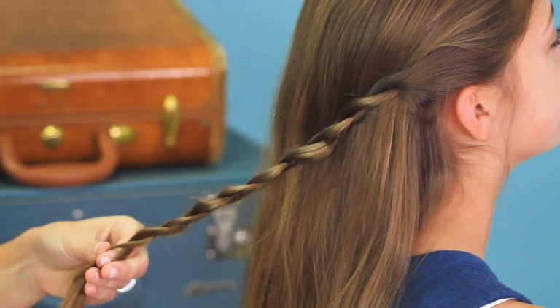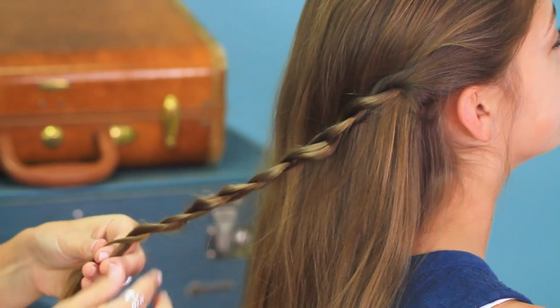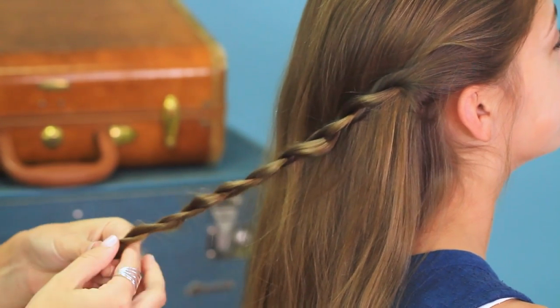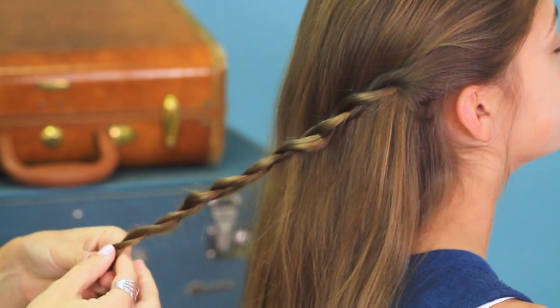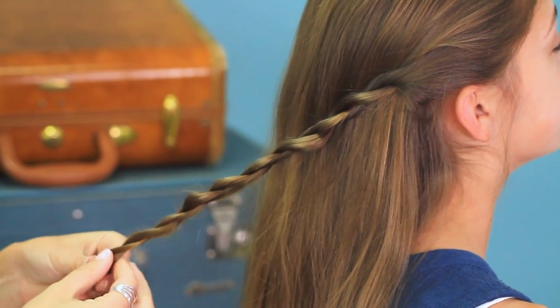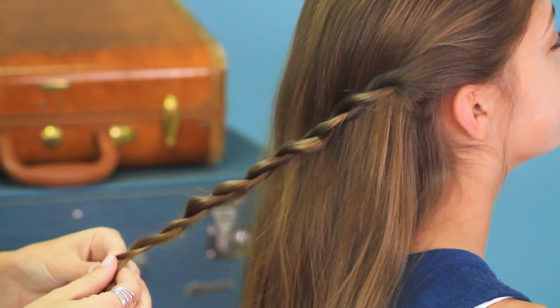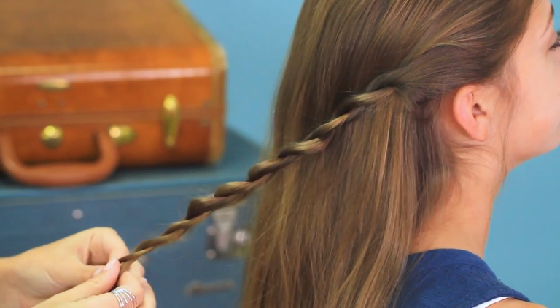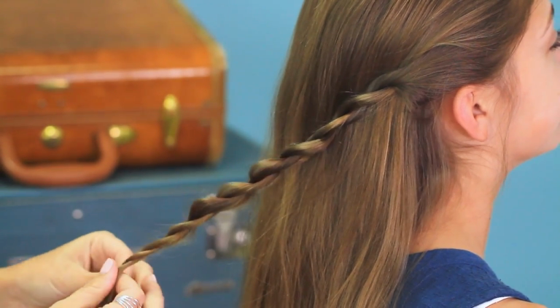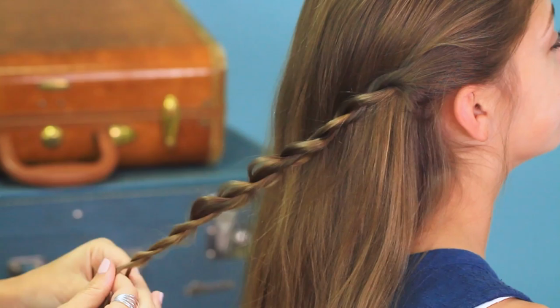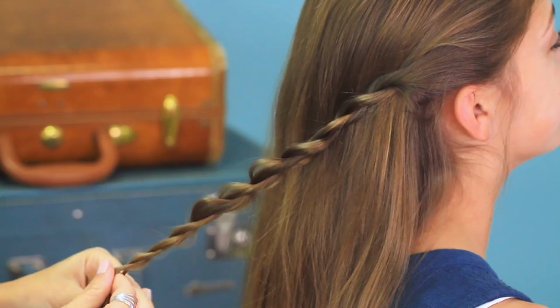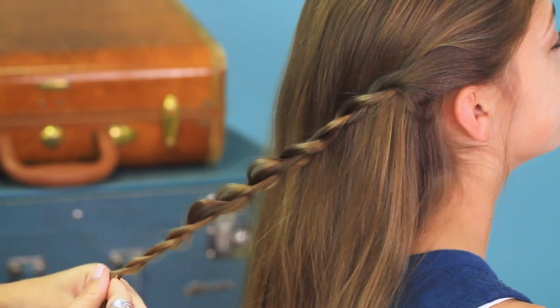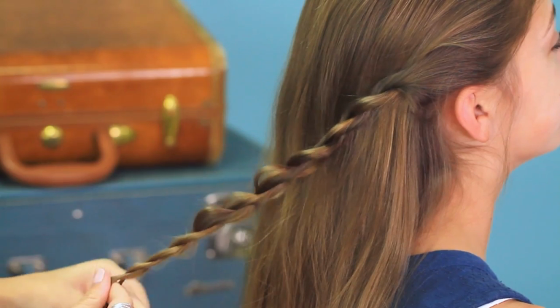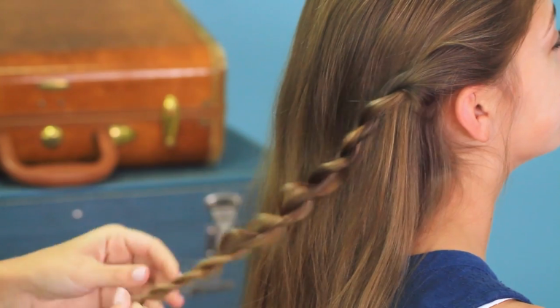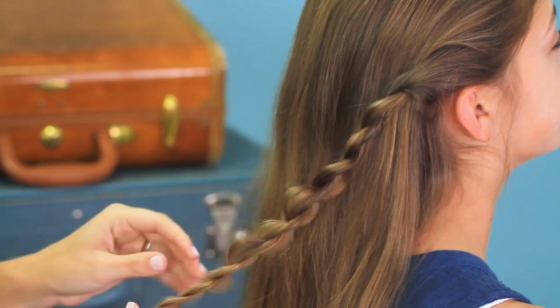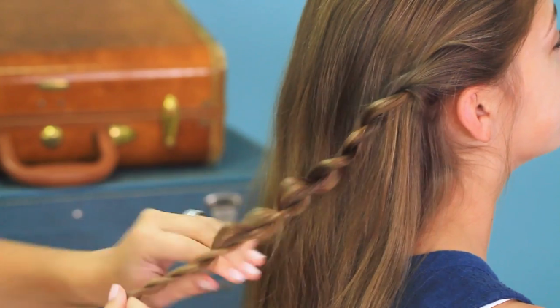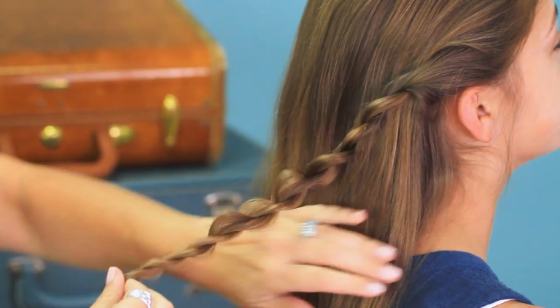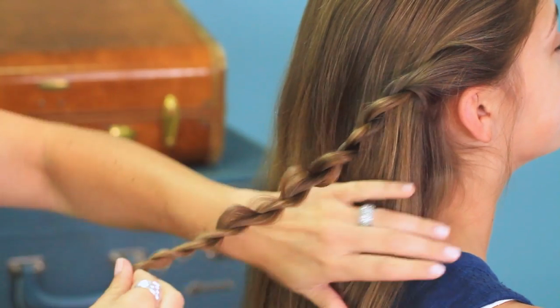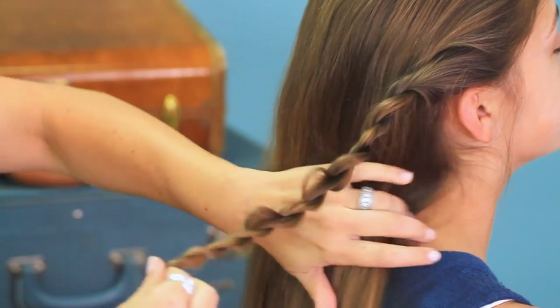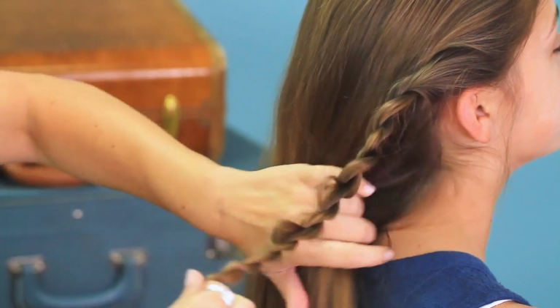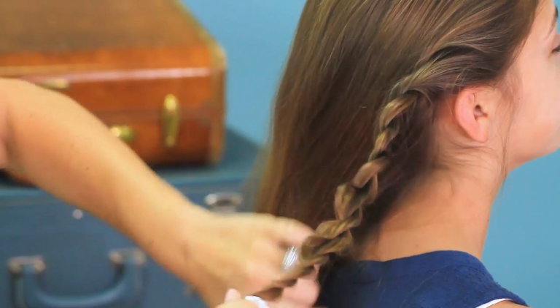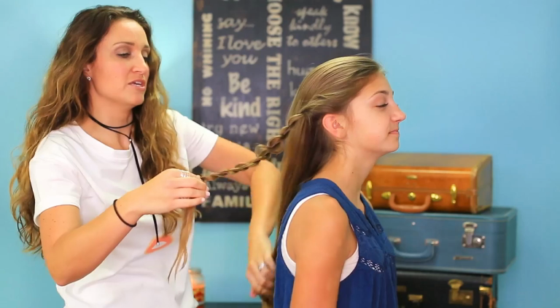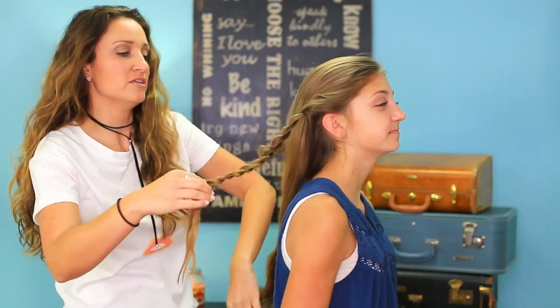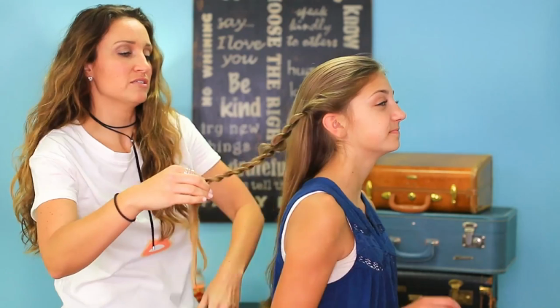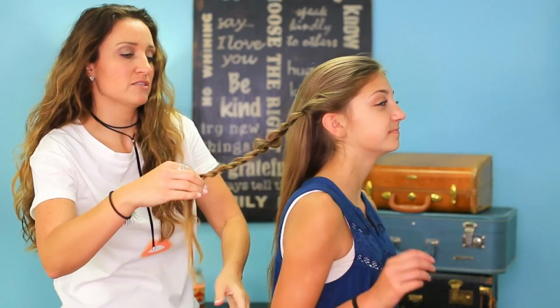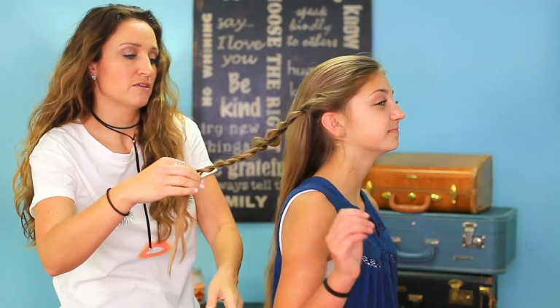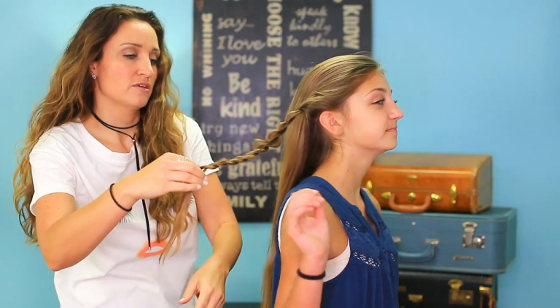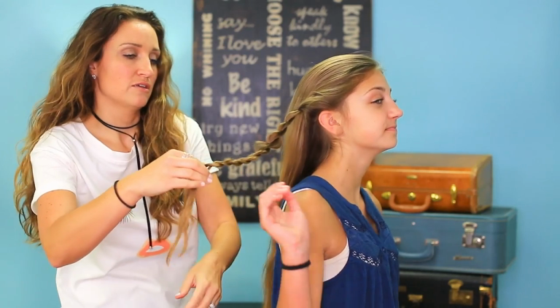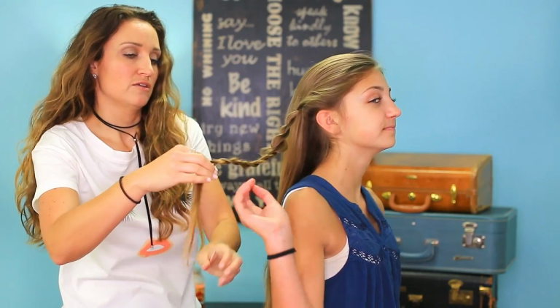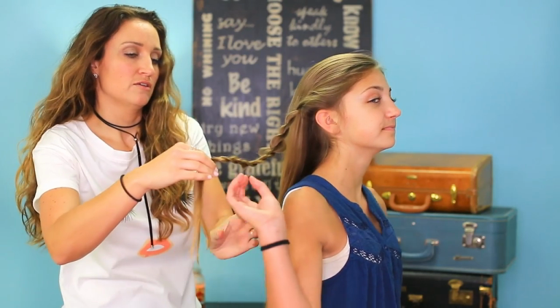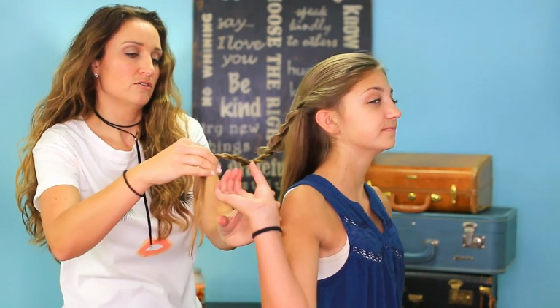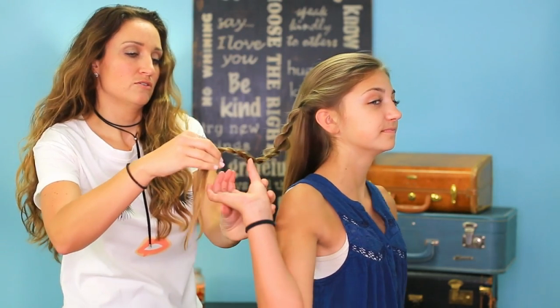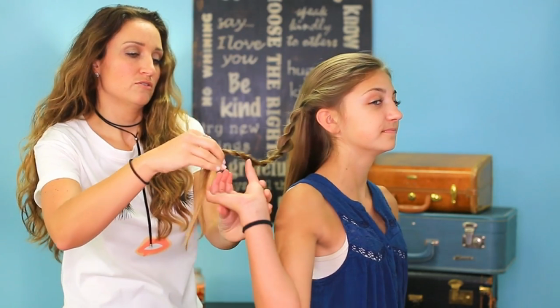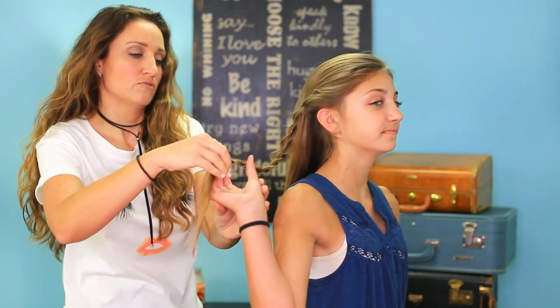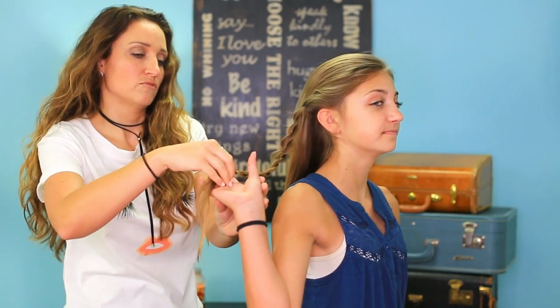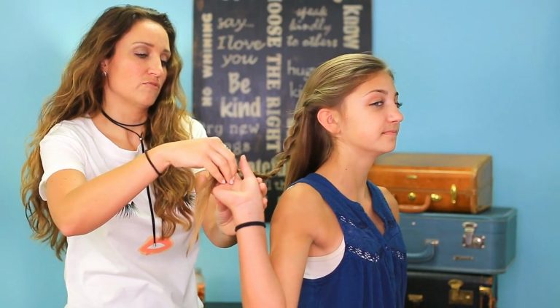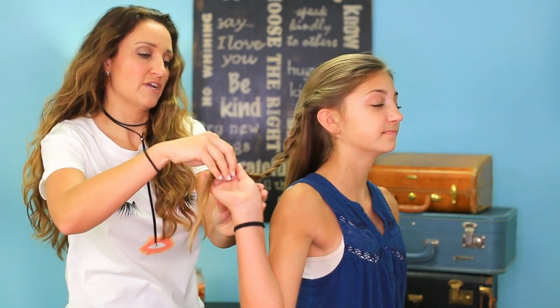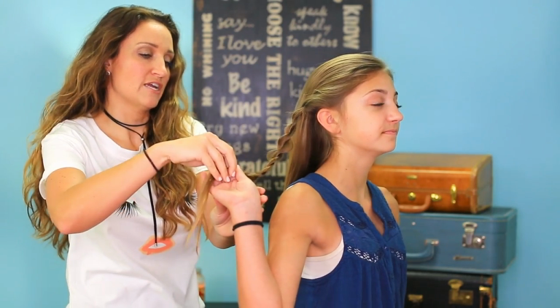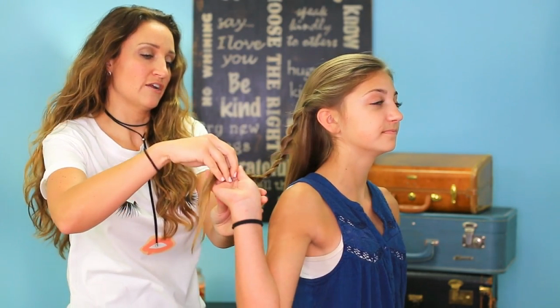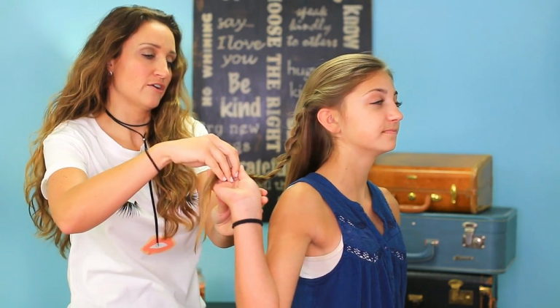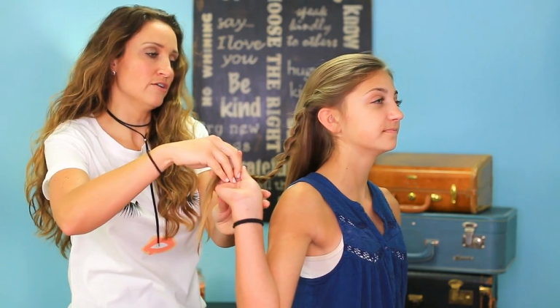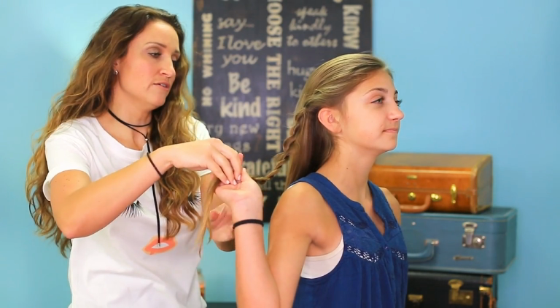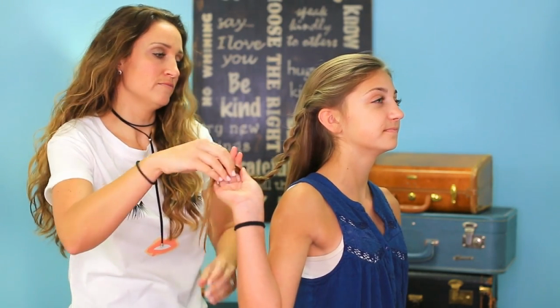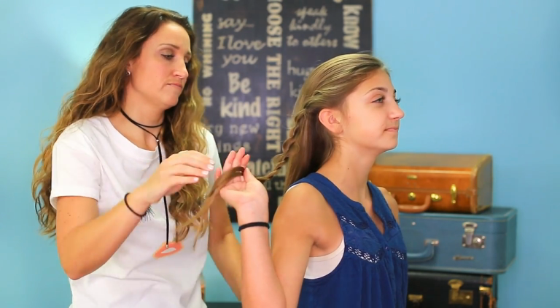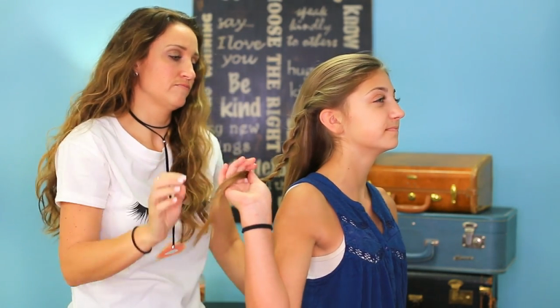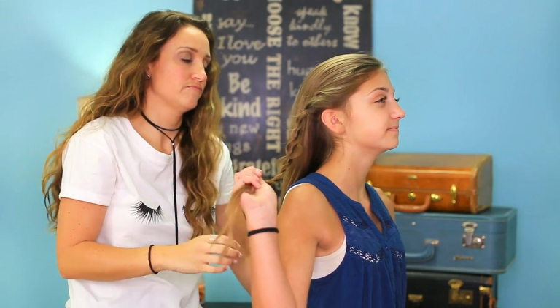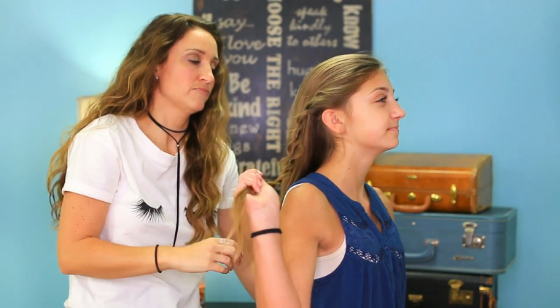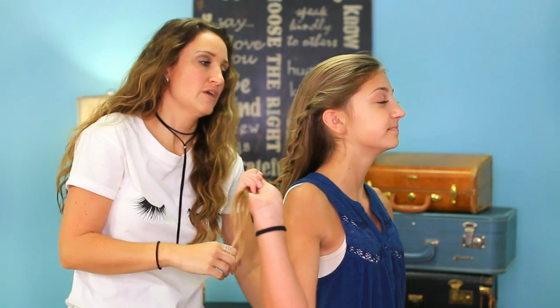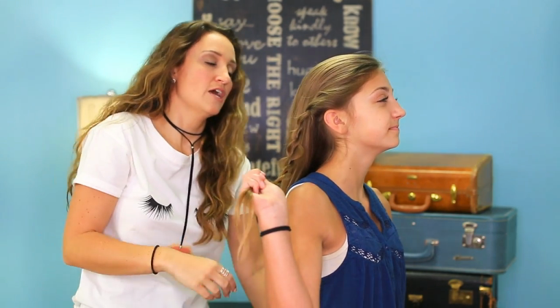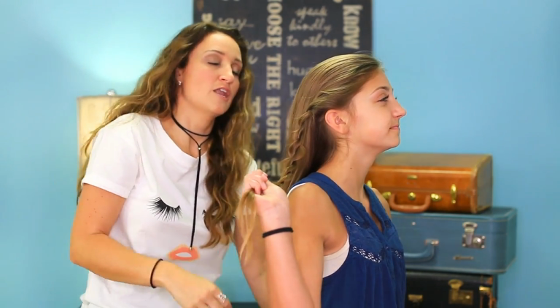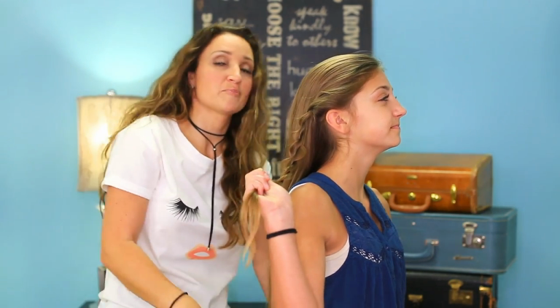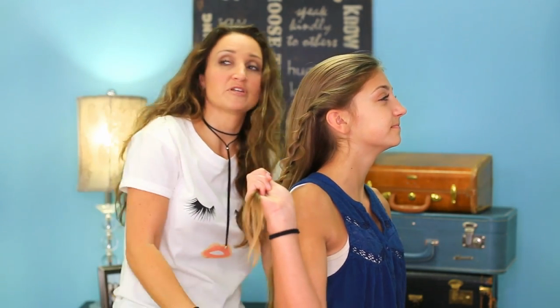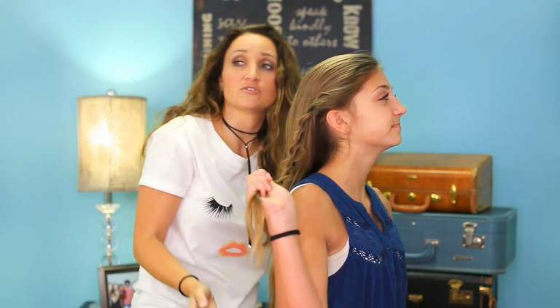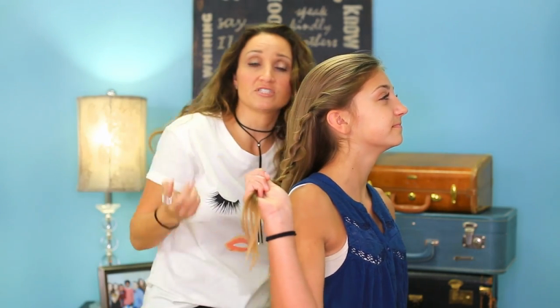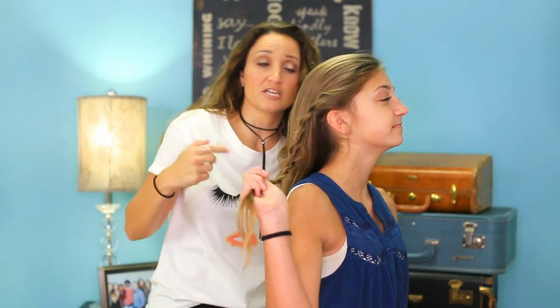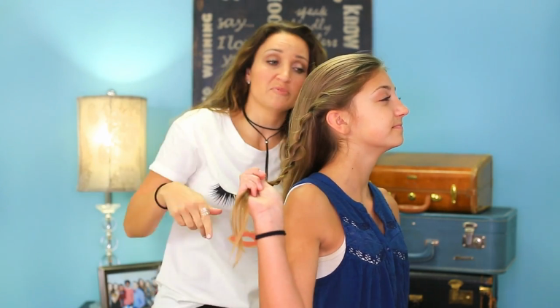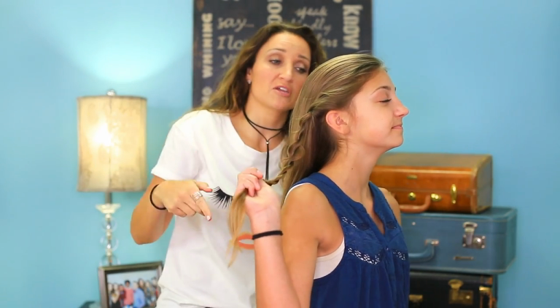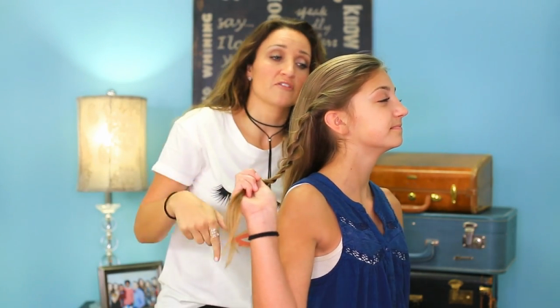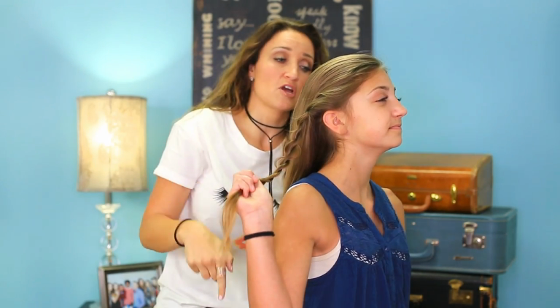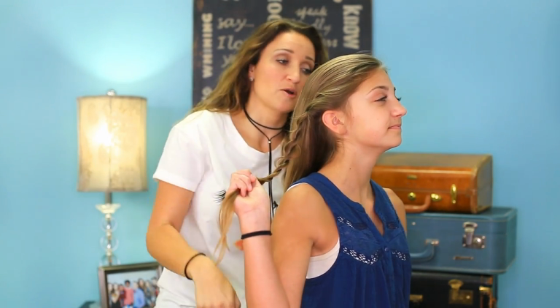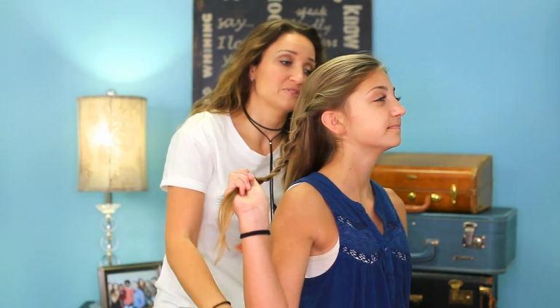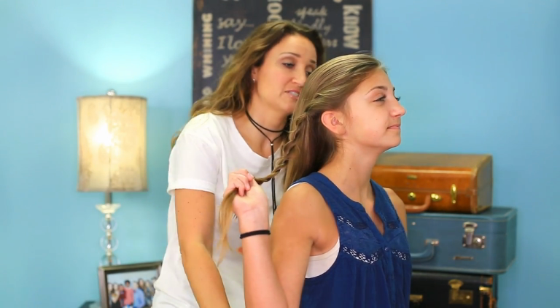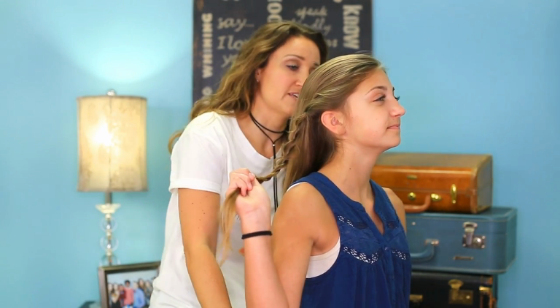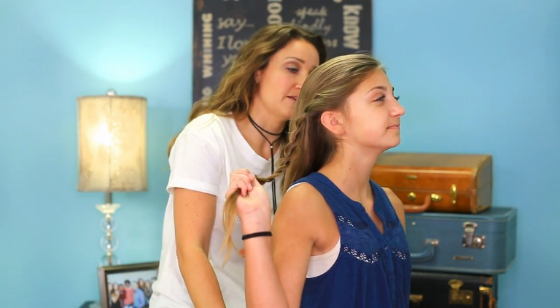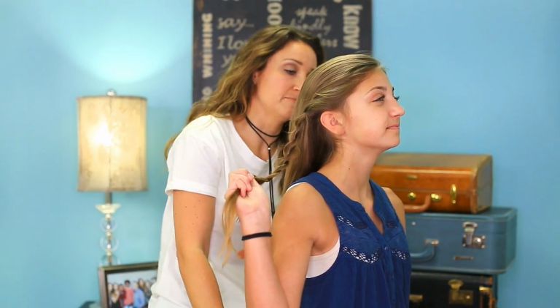Then I'm going to have her just hang onto this piece right here and I'm going to do the same thing on the opposite side.